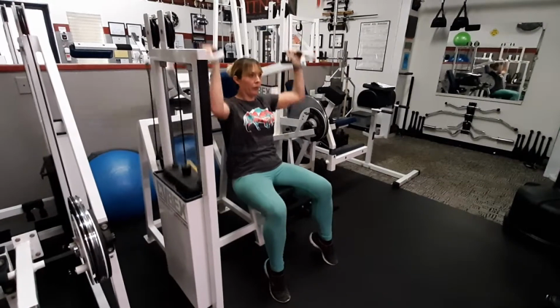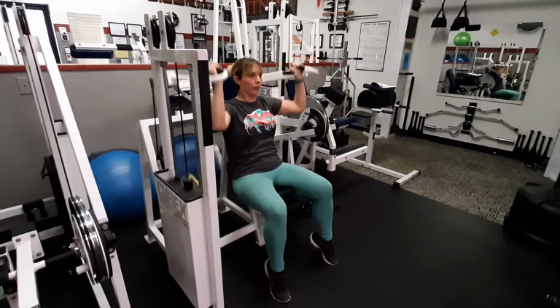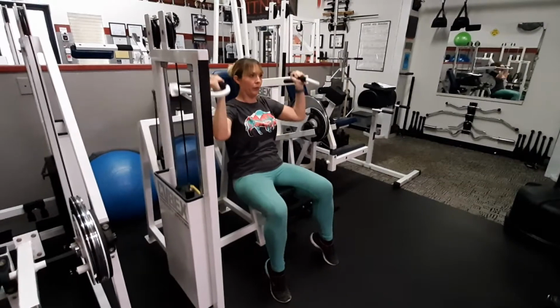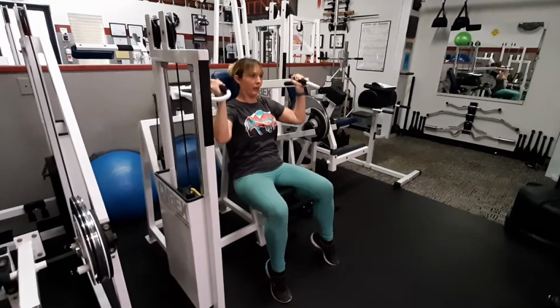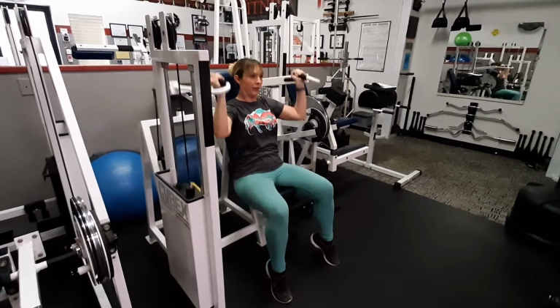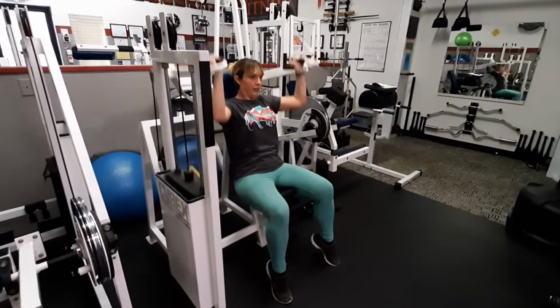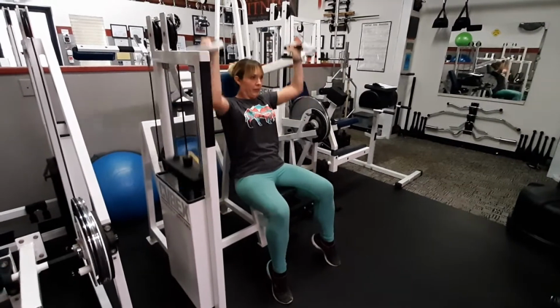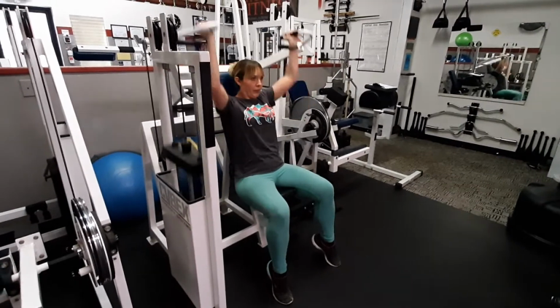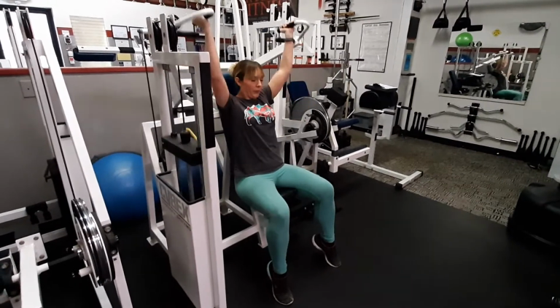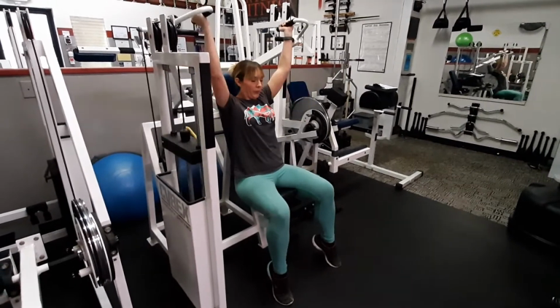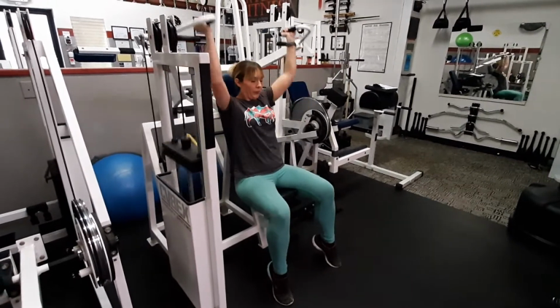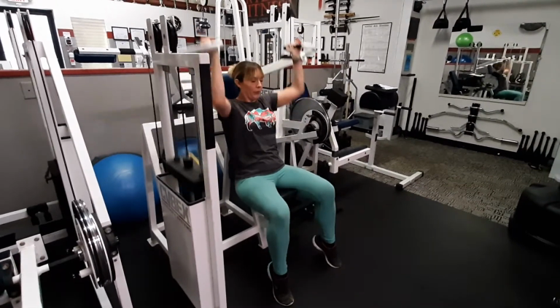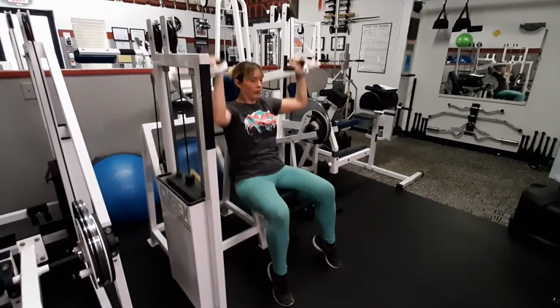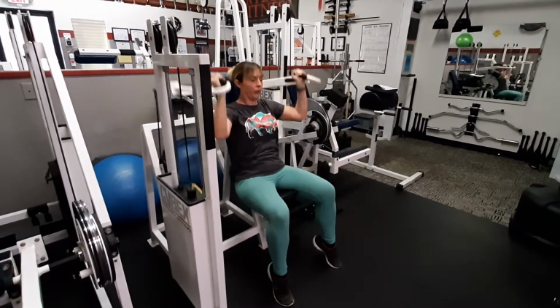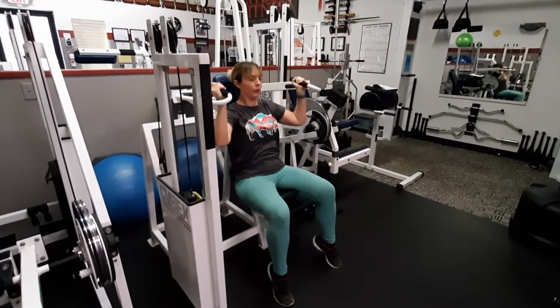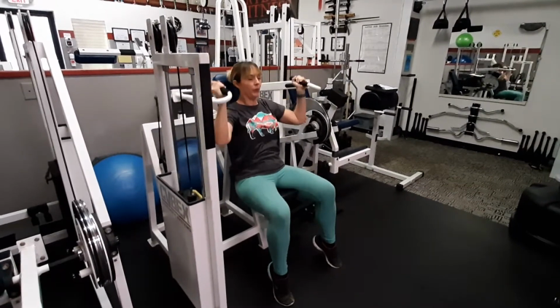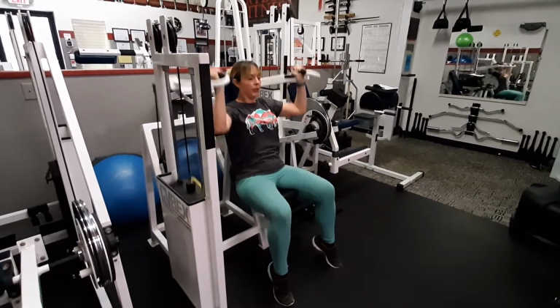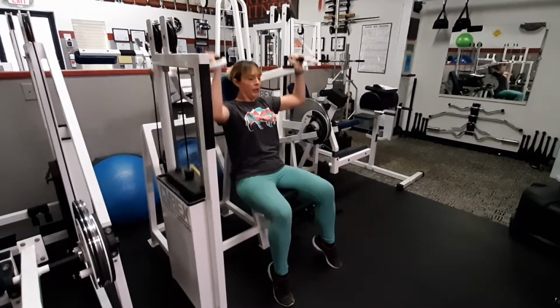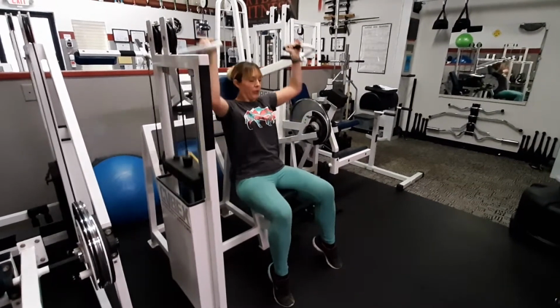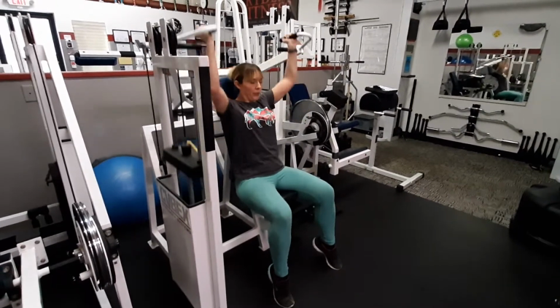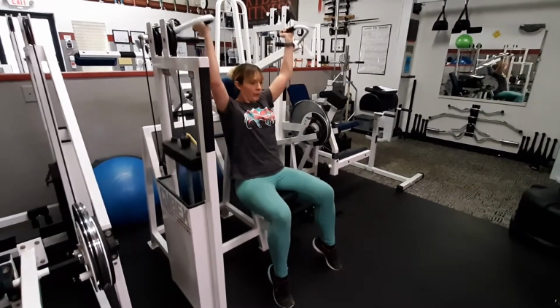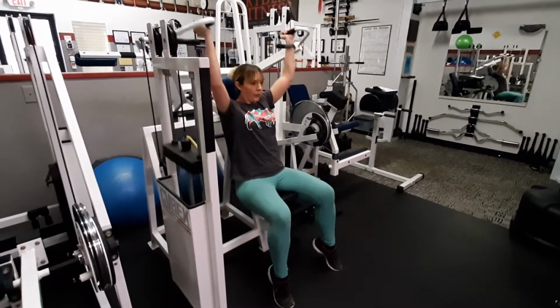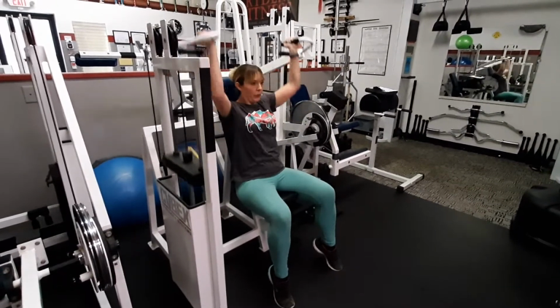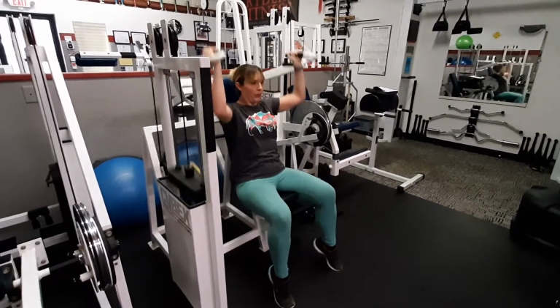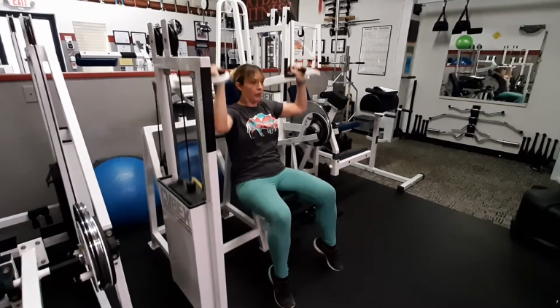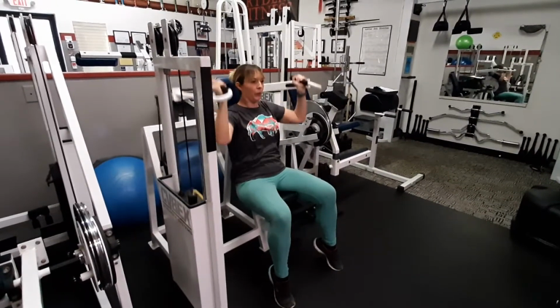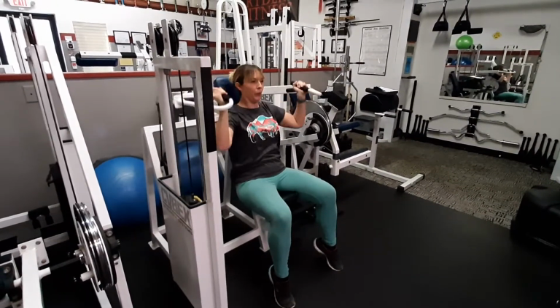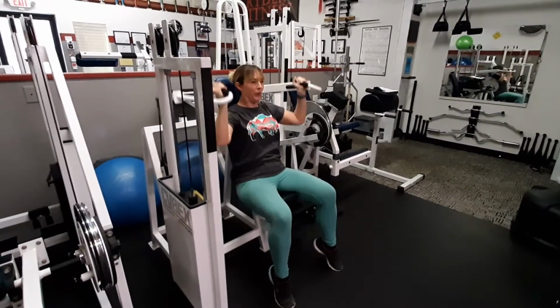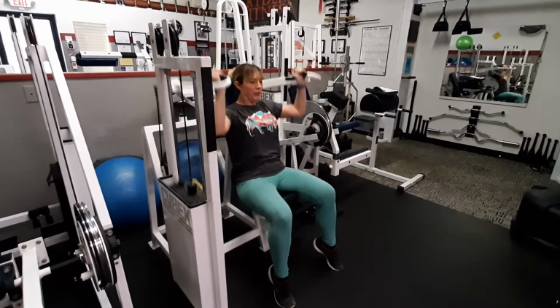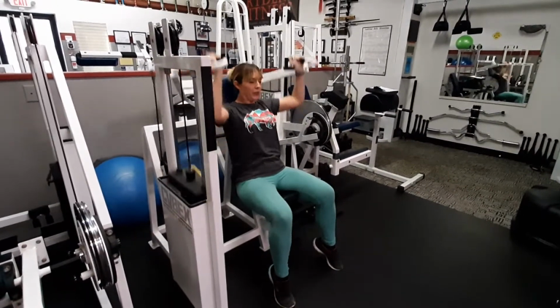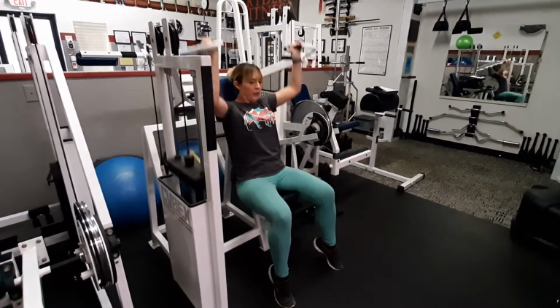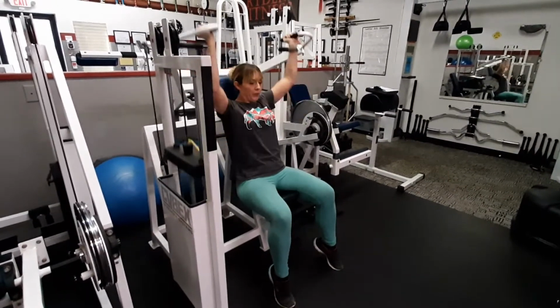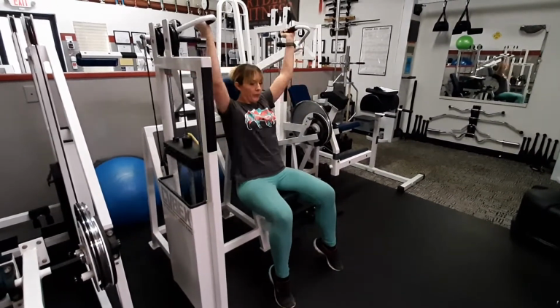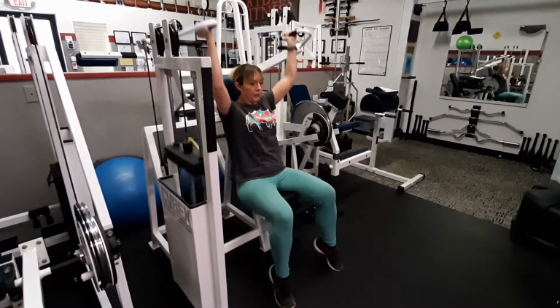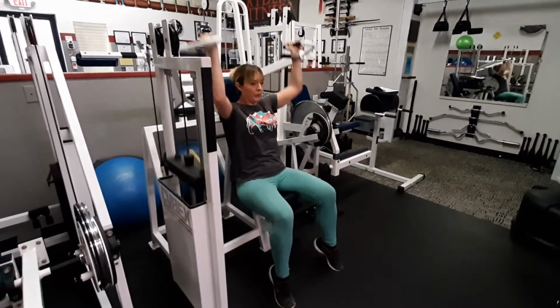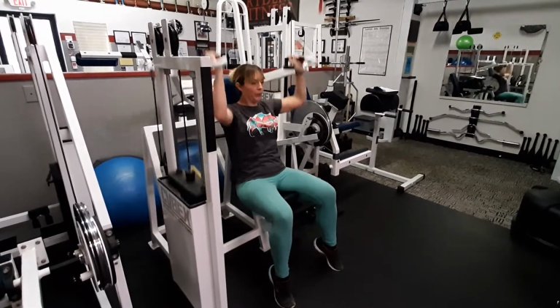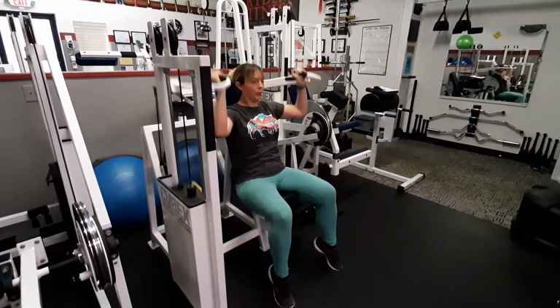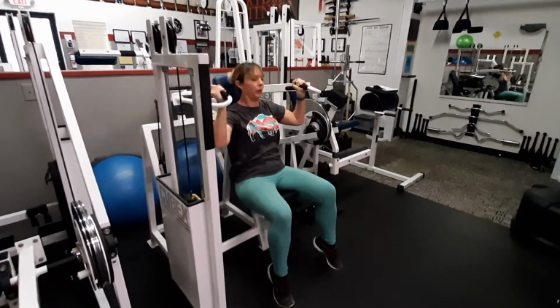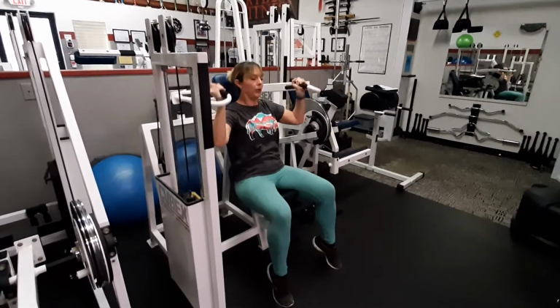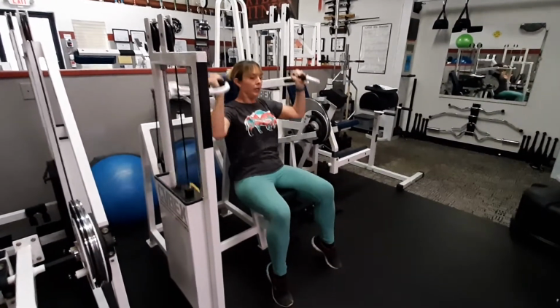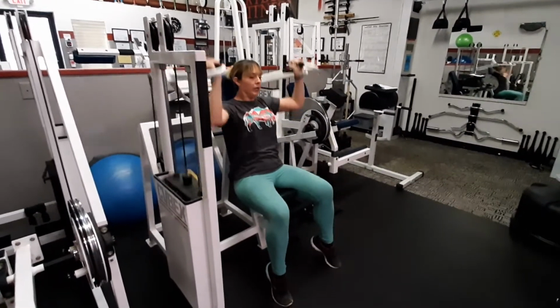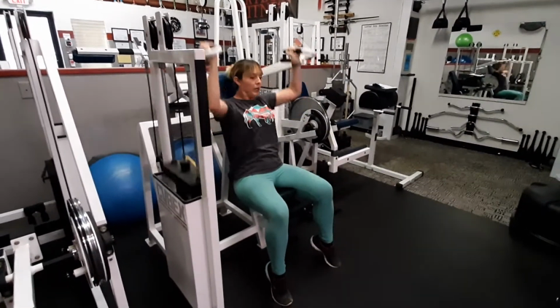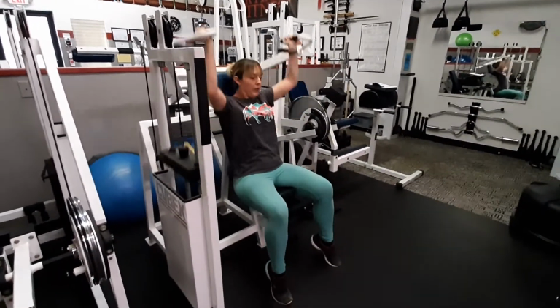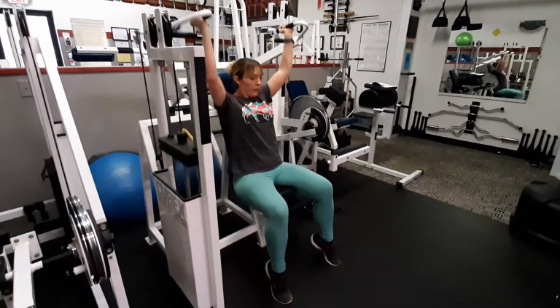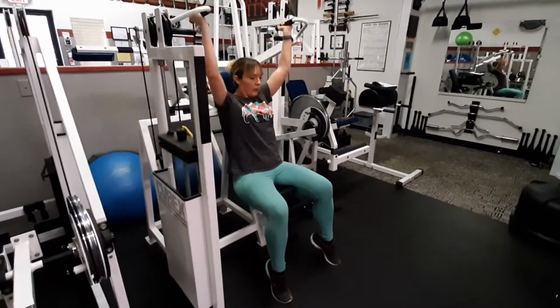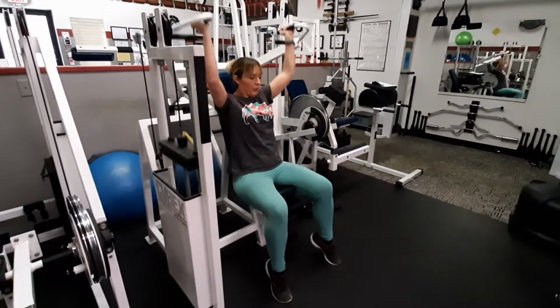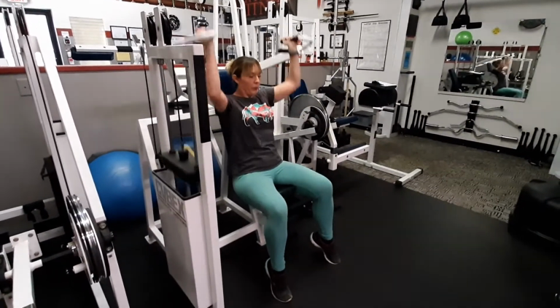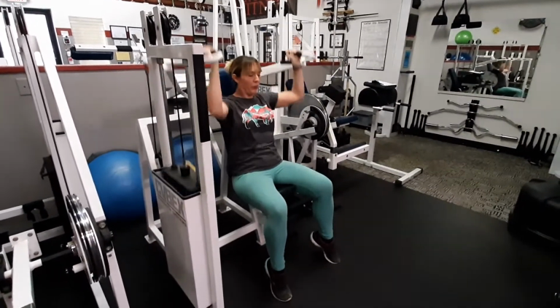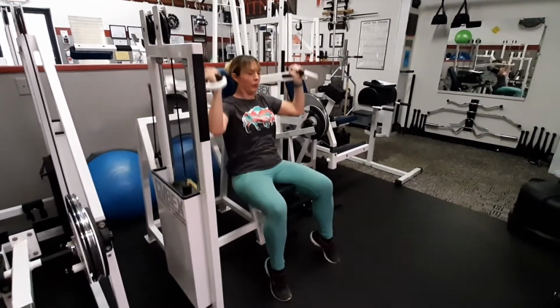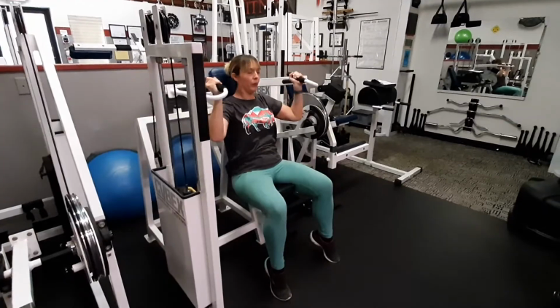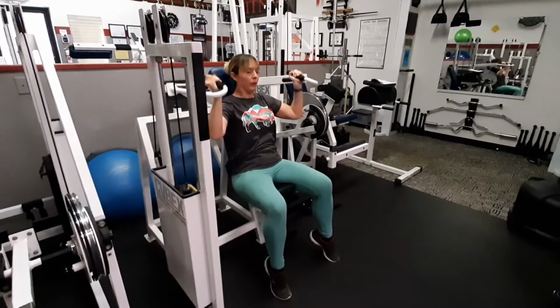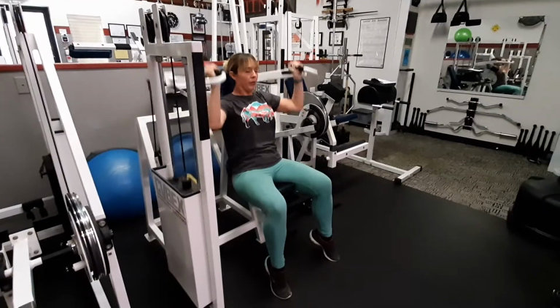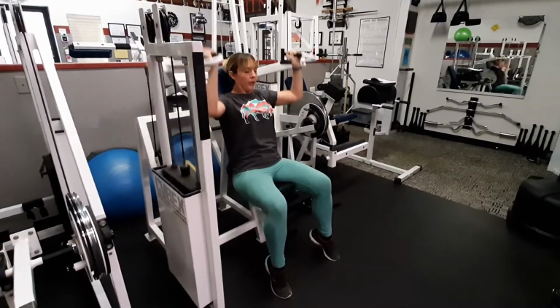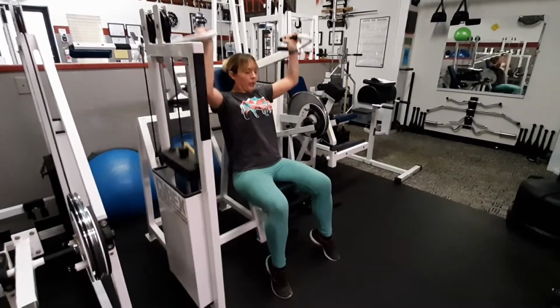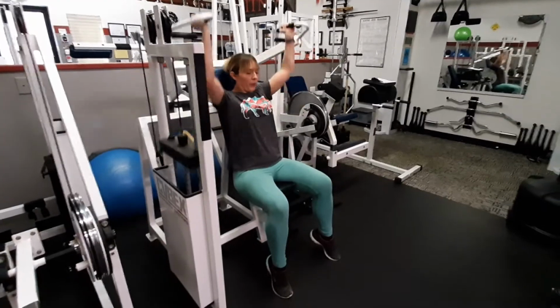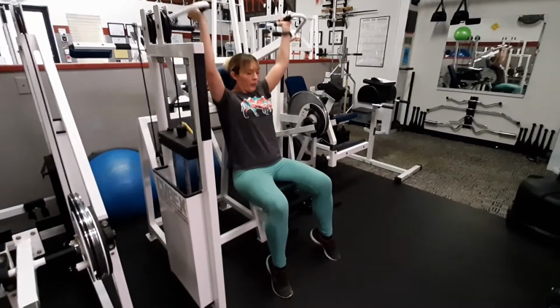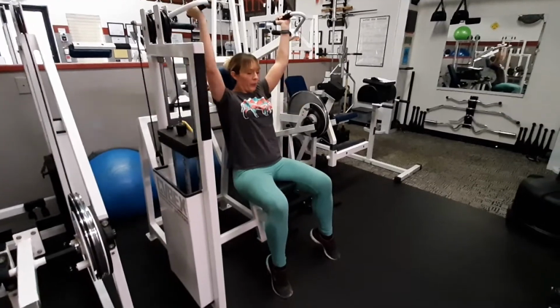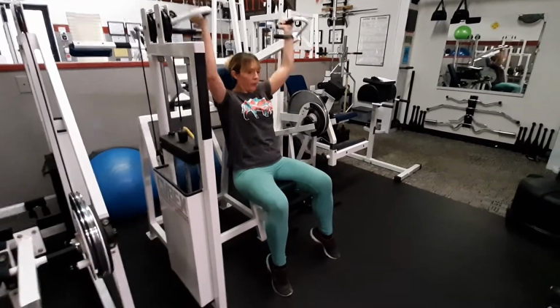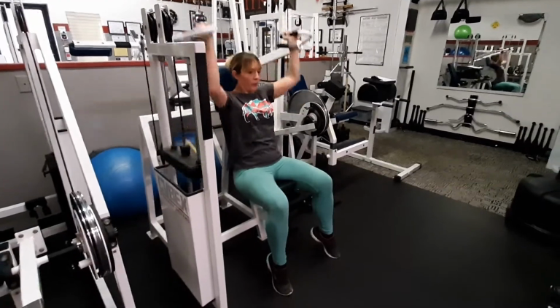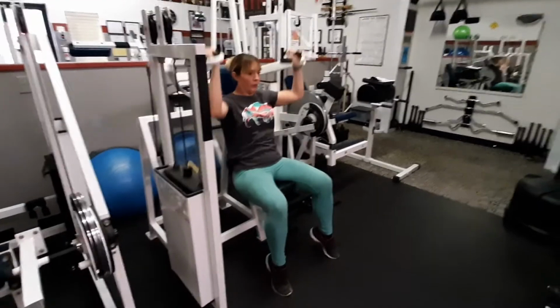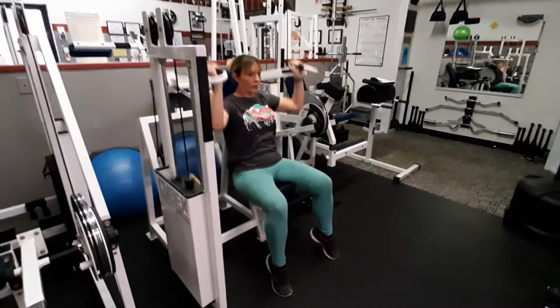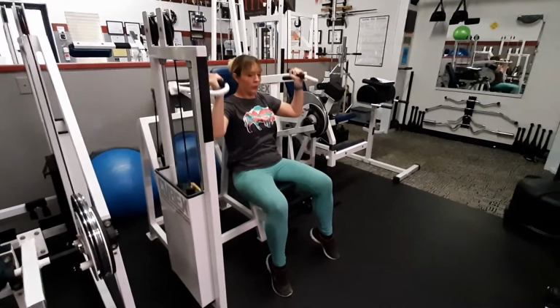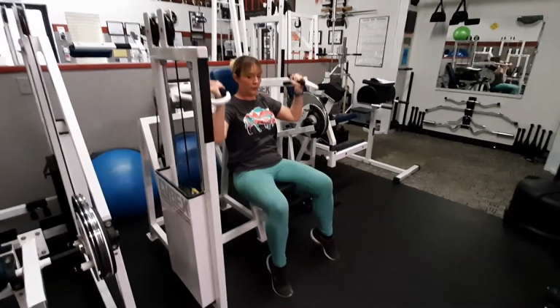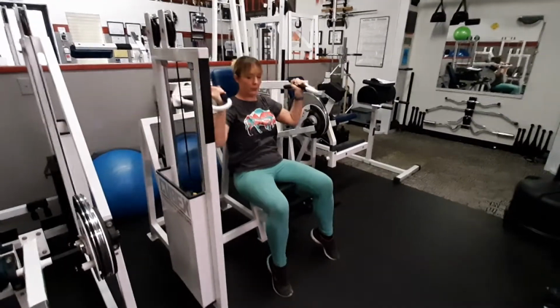Five to go. Just four left. Three, two, one. Awesome.